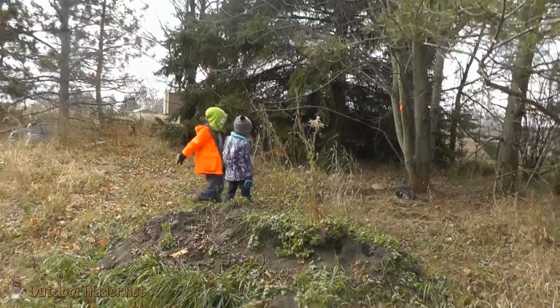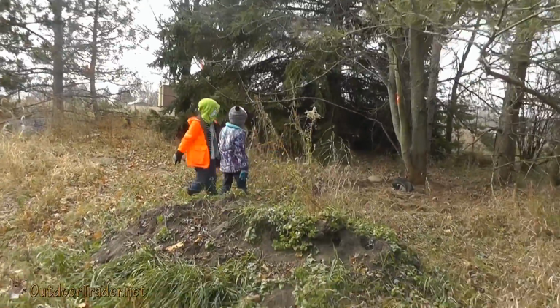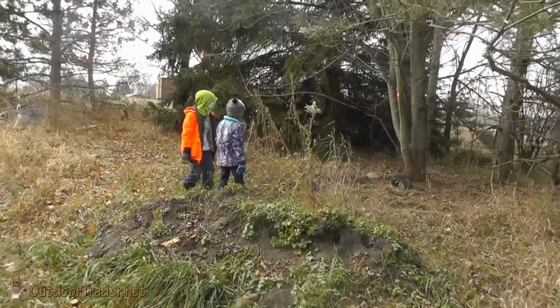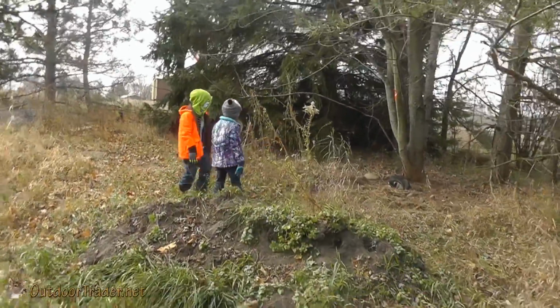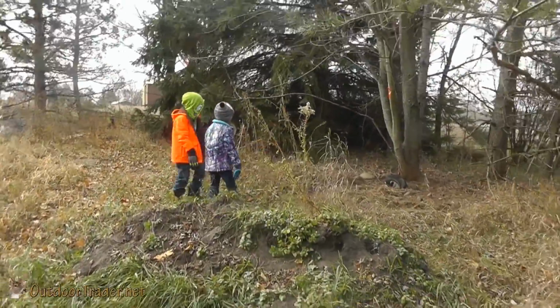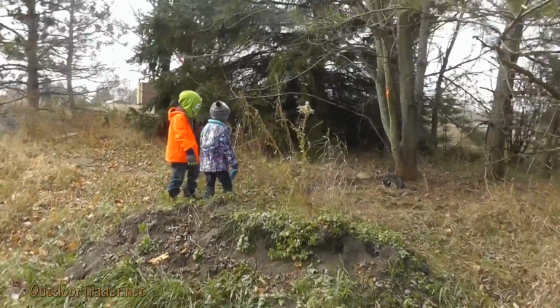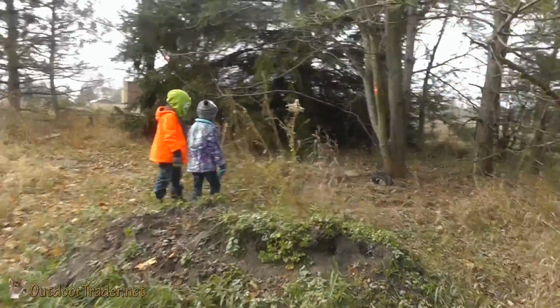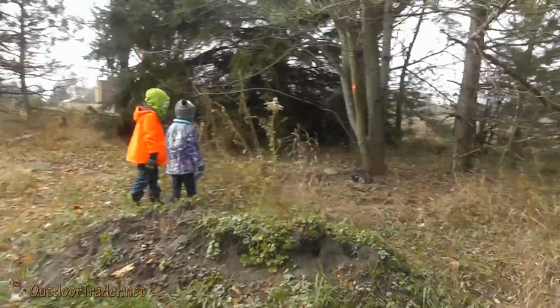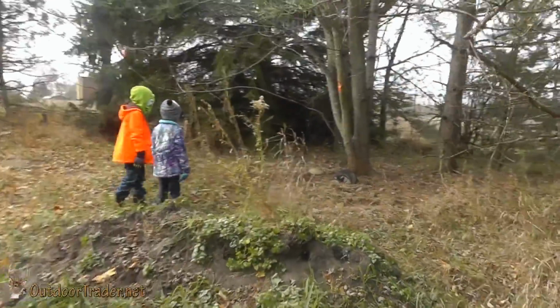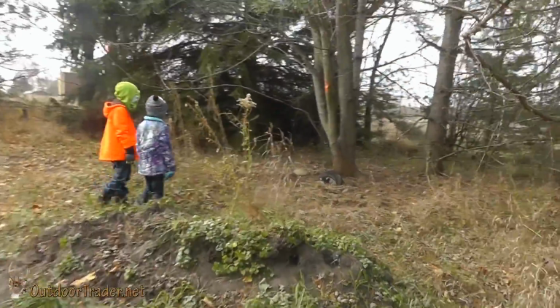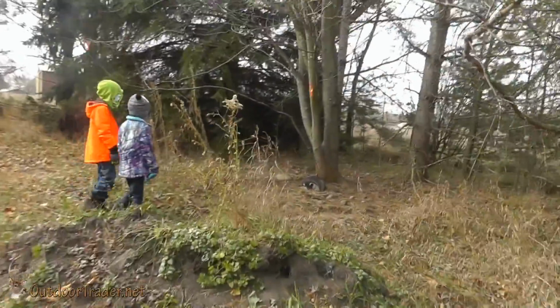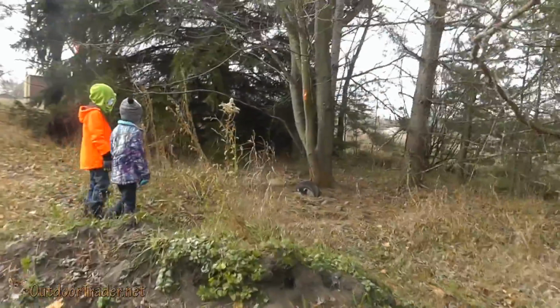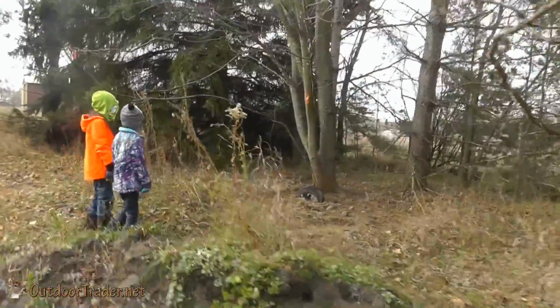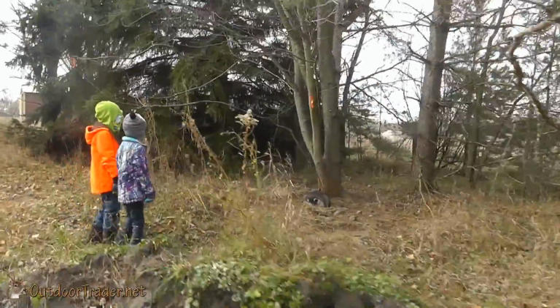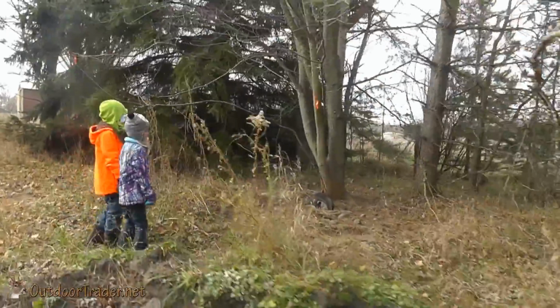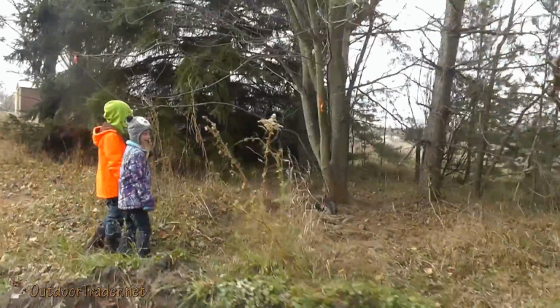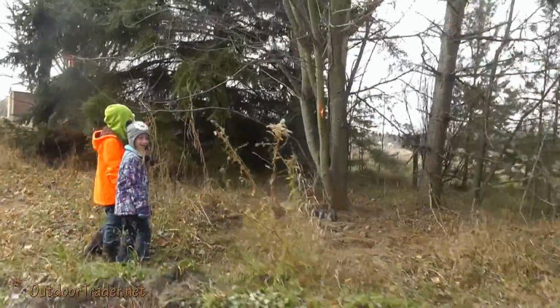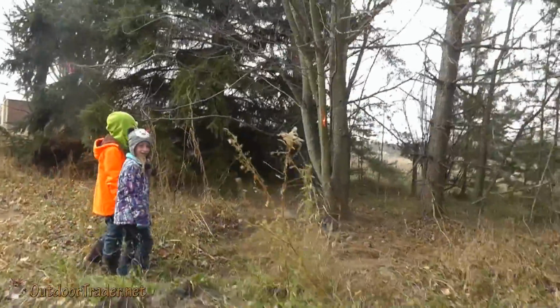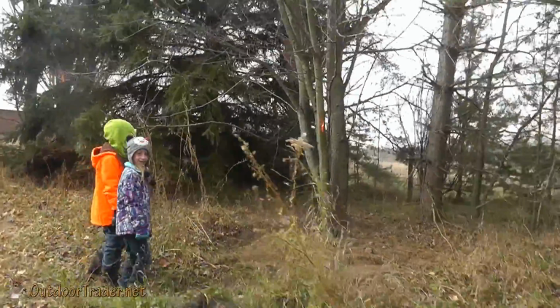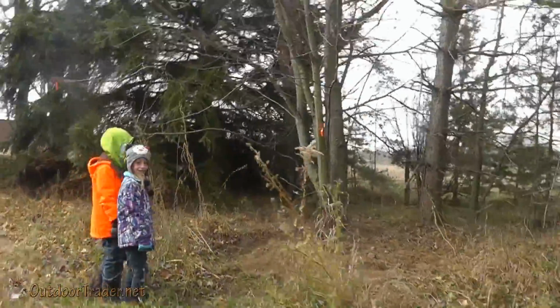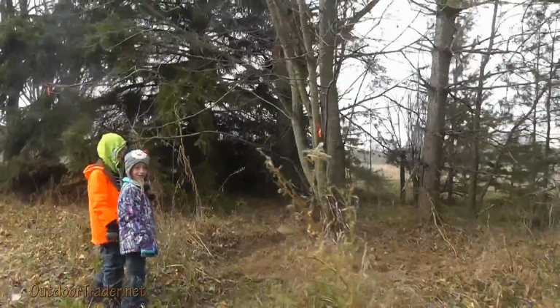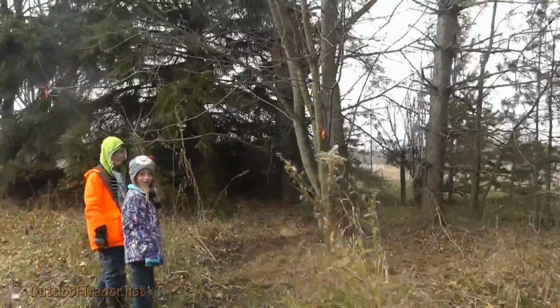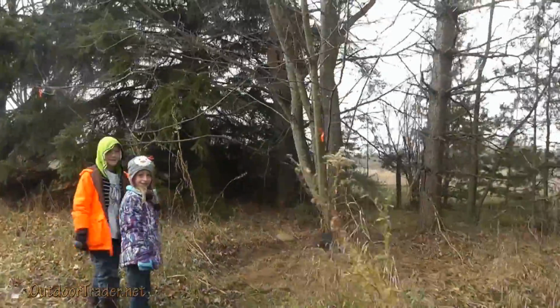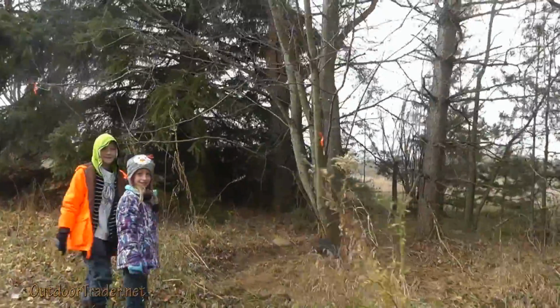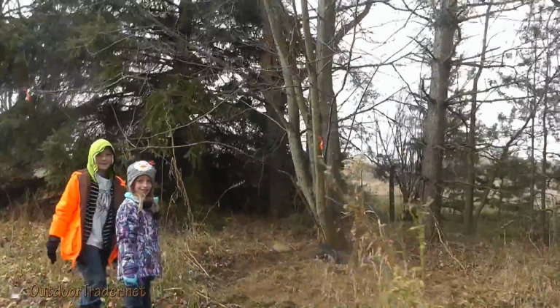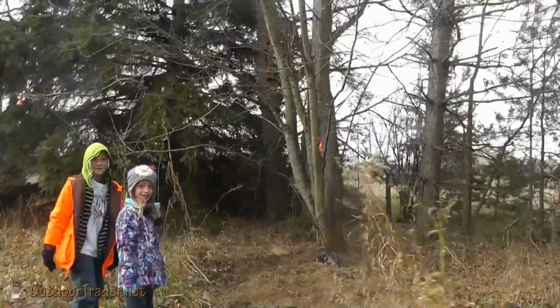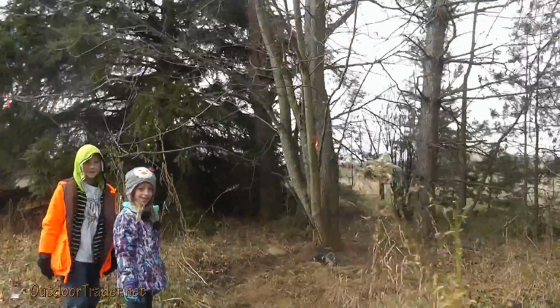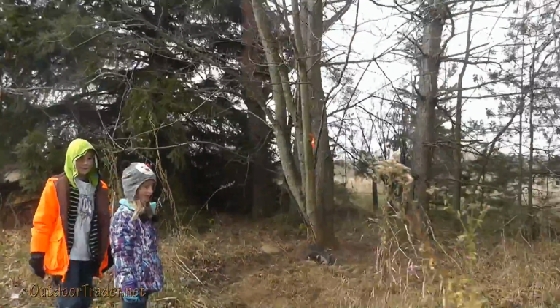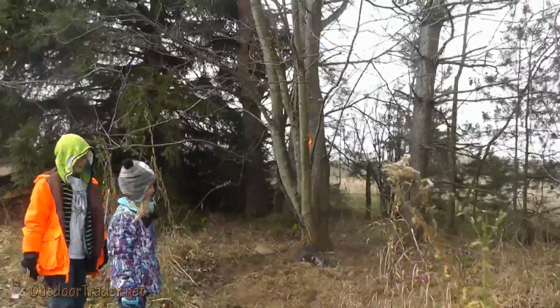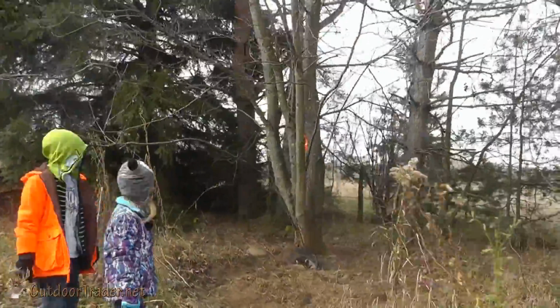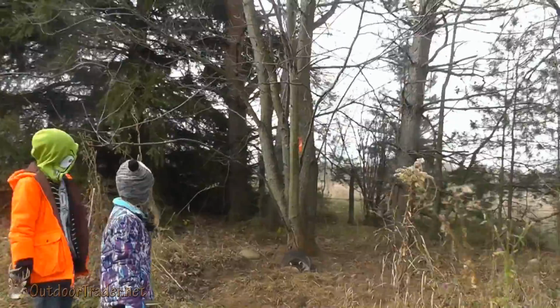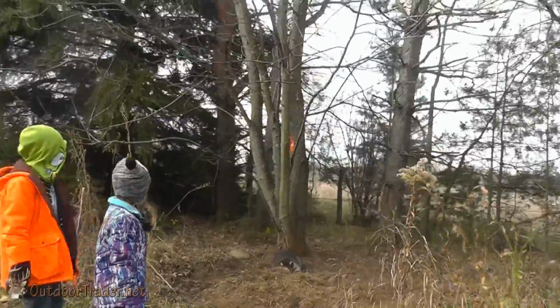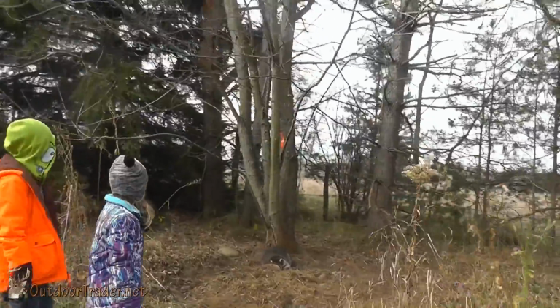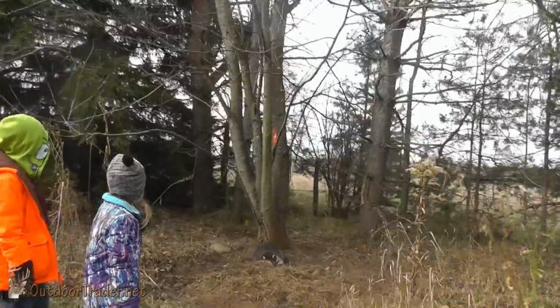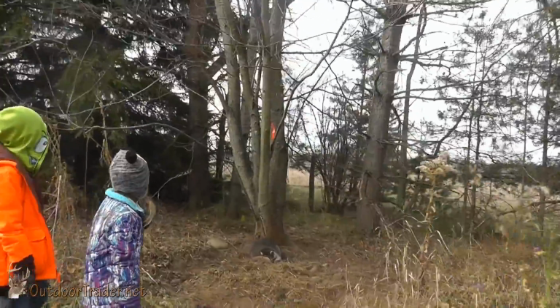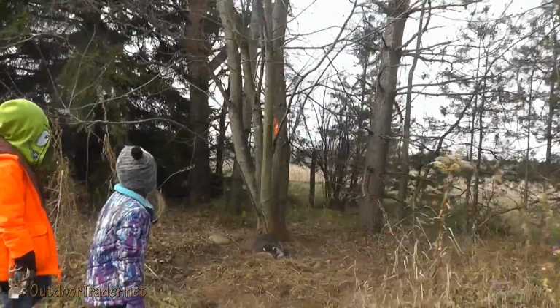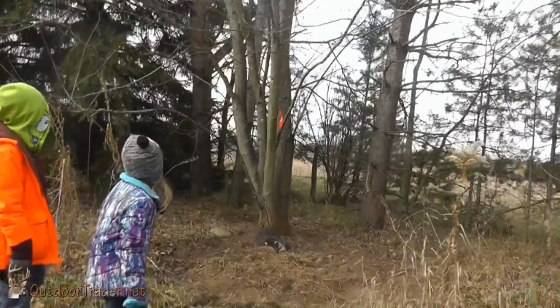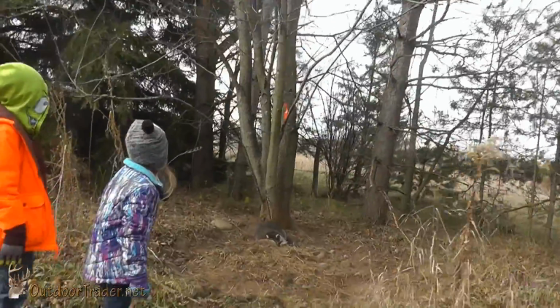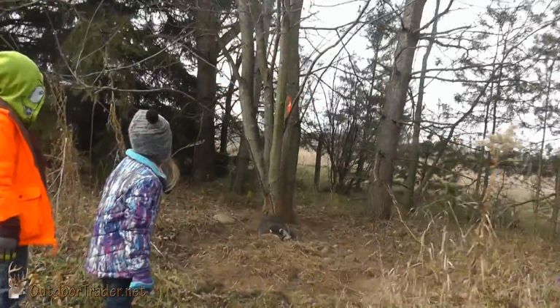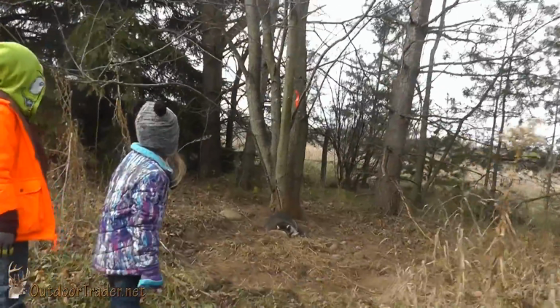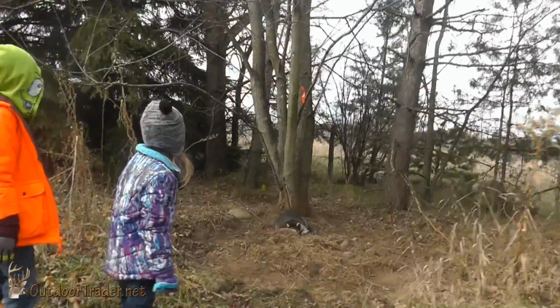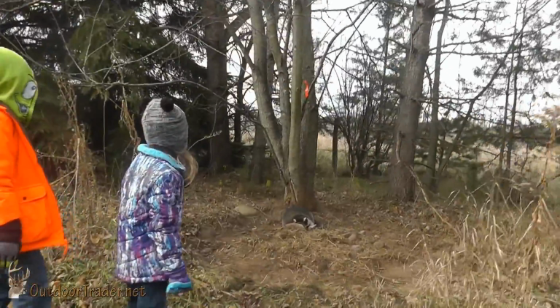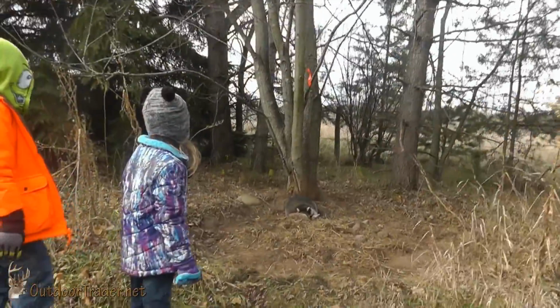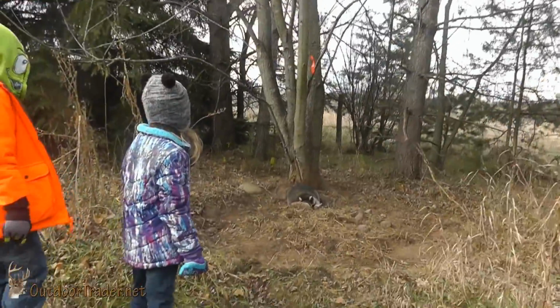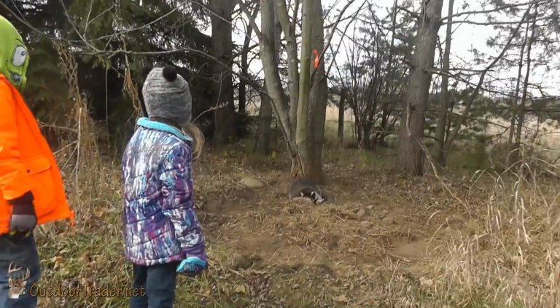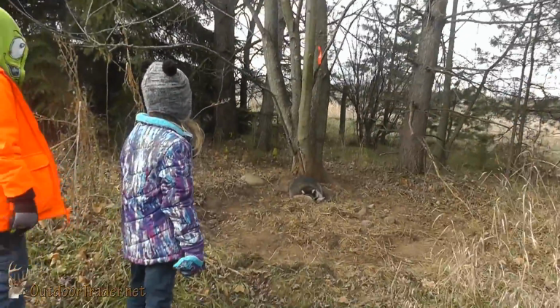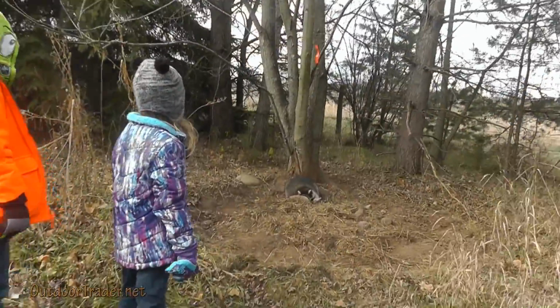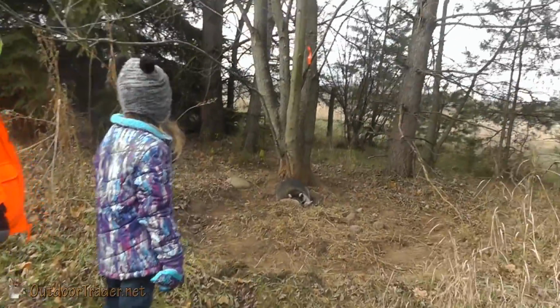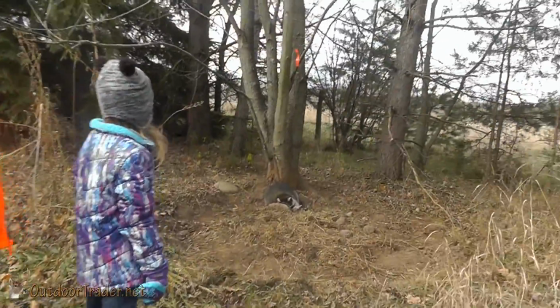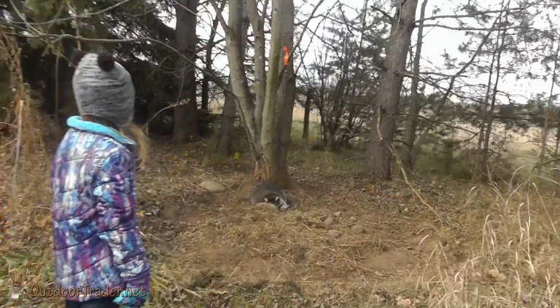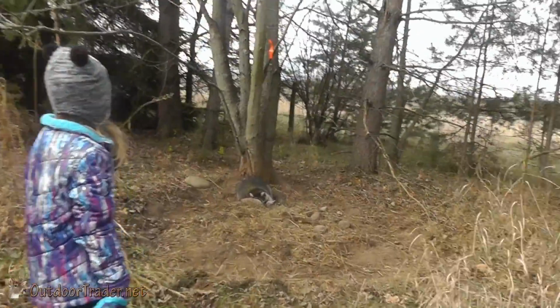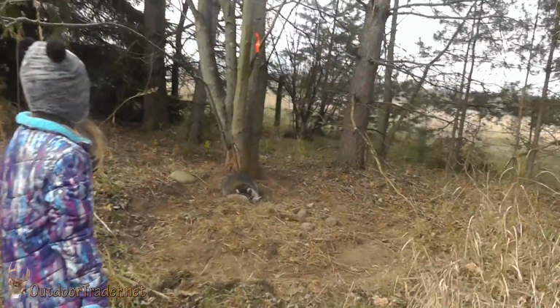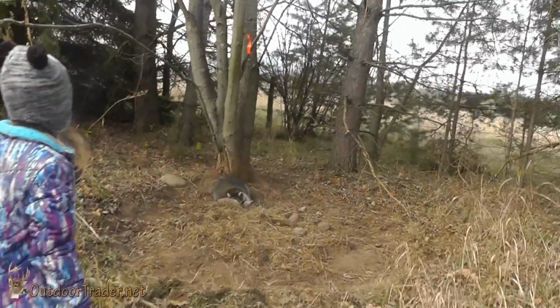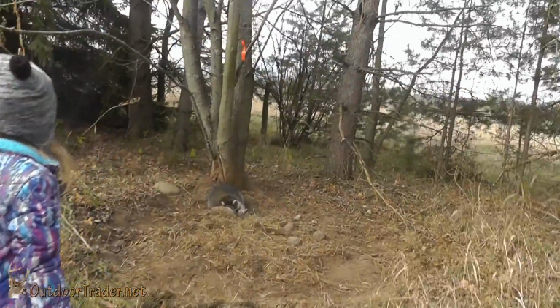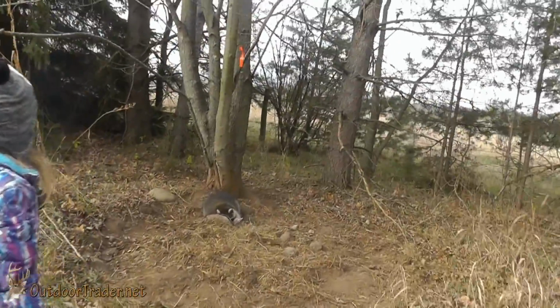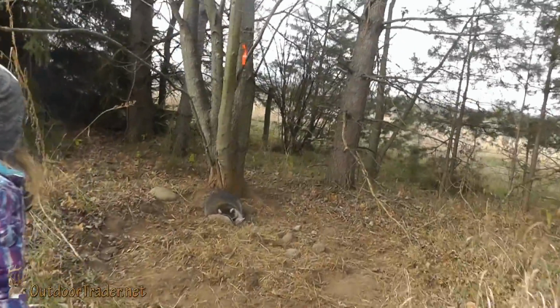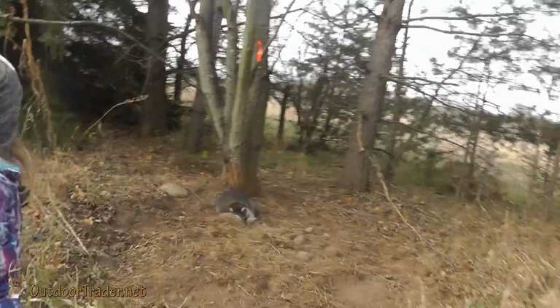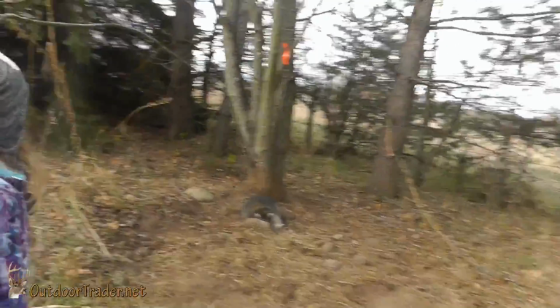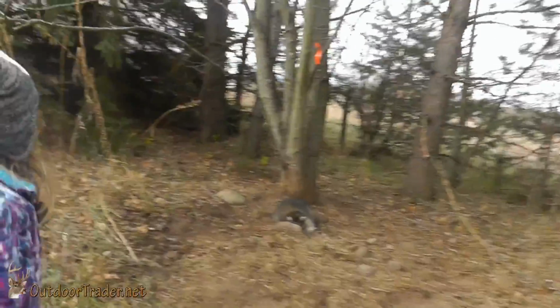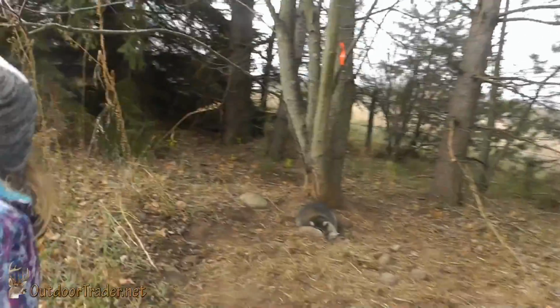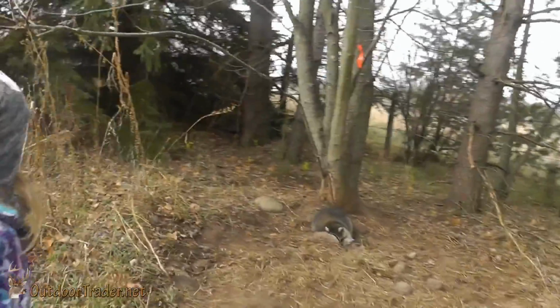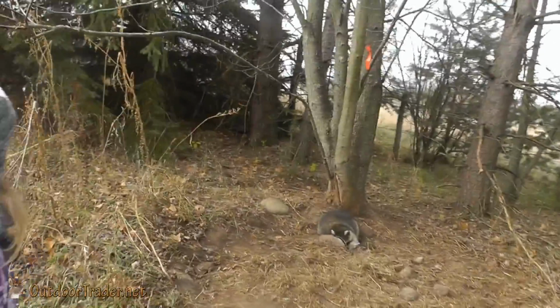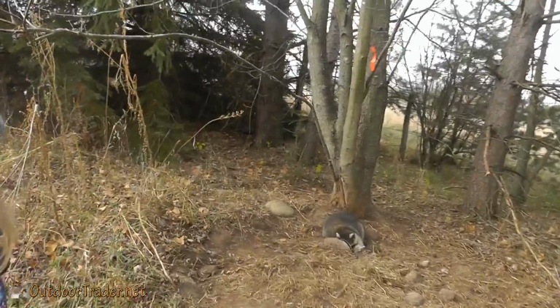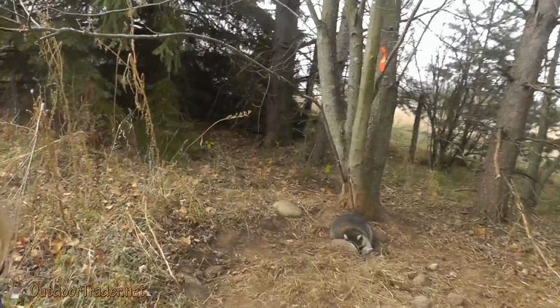Good job. Look at him — he's hiding. That's awesome. You're hiding.